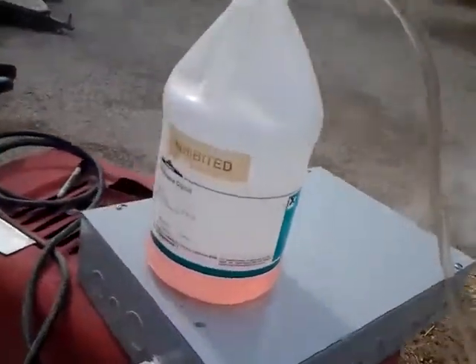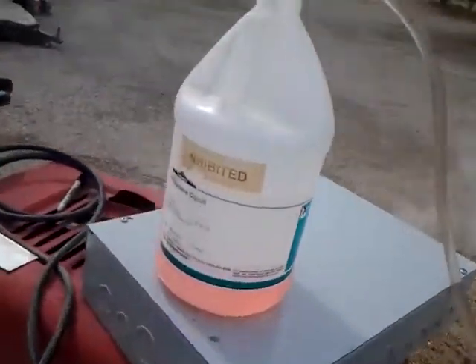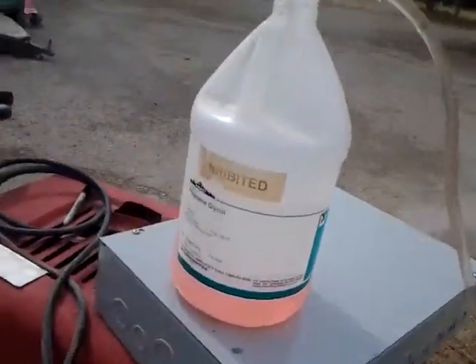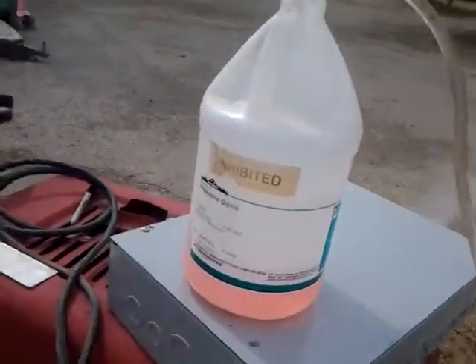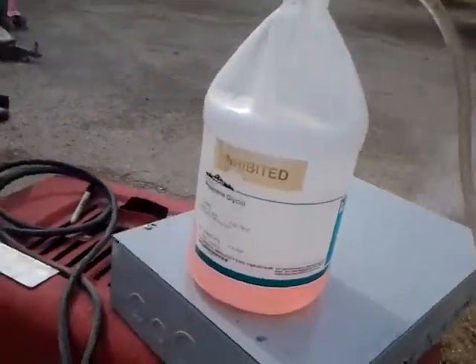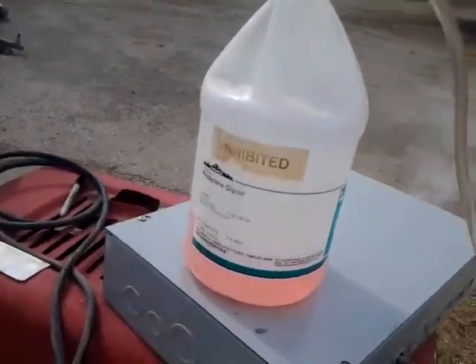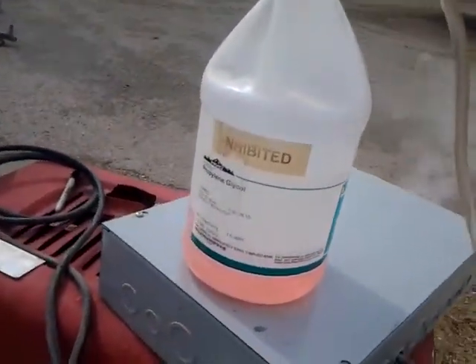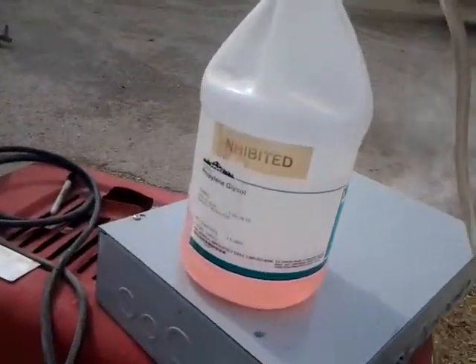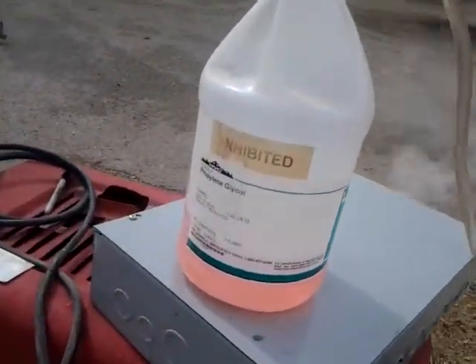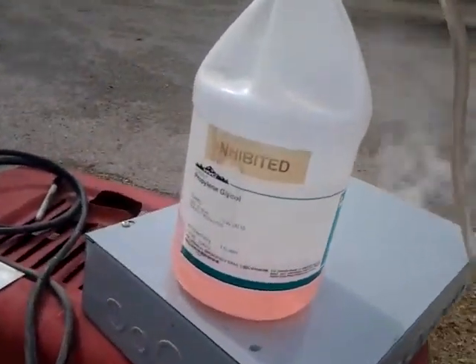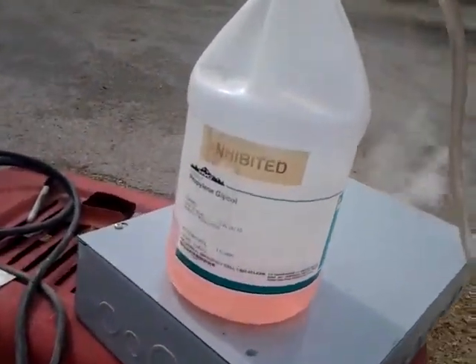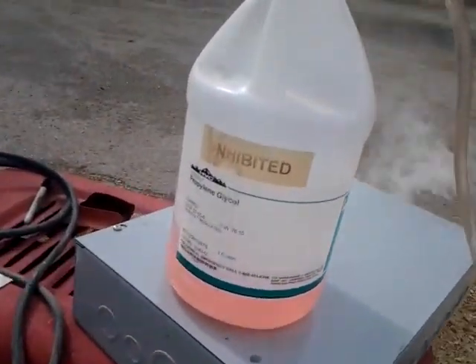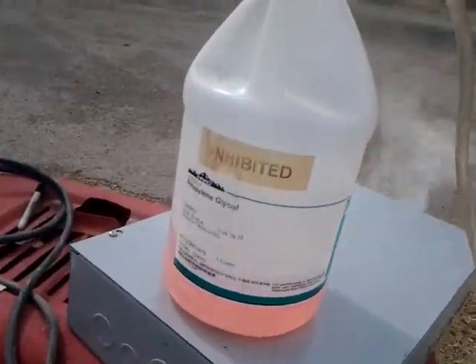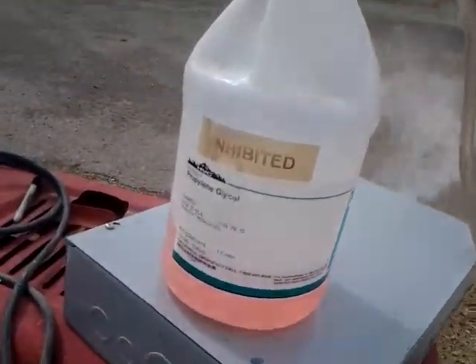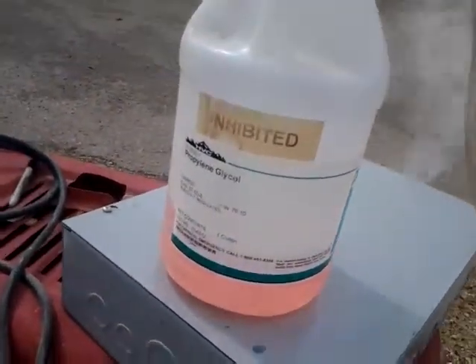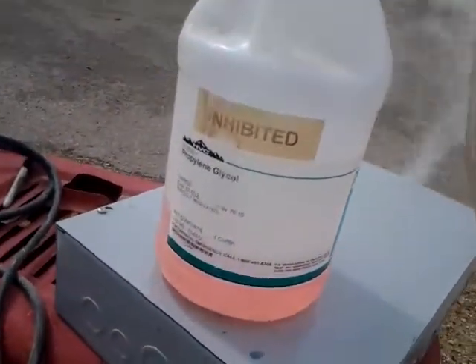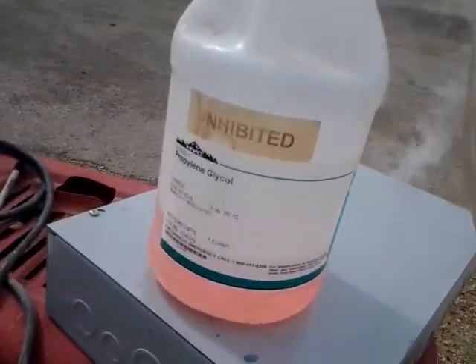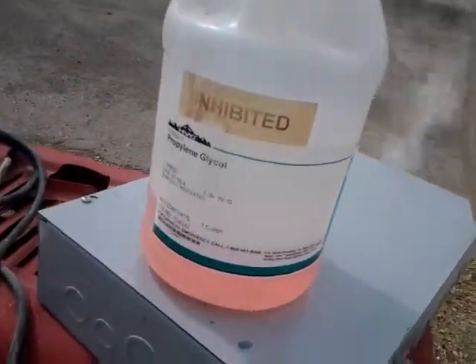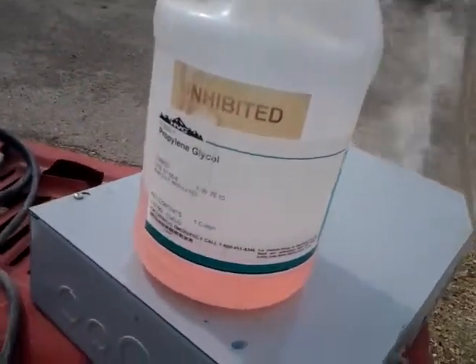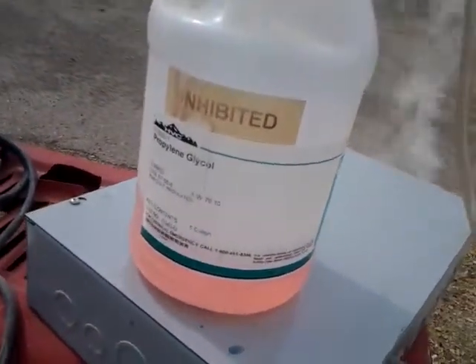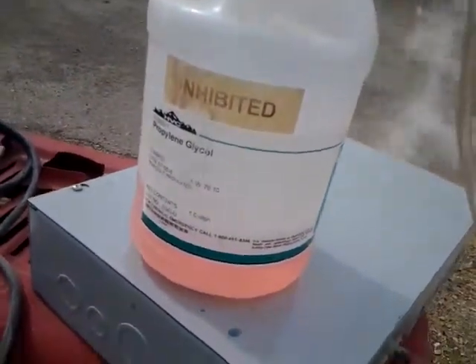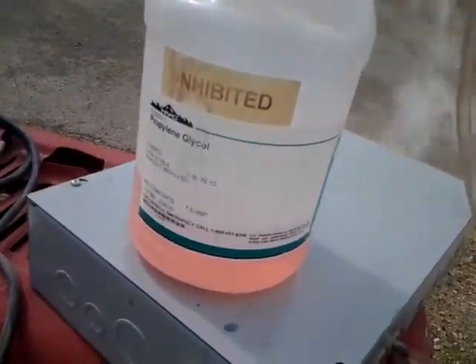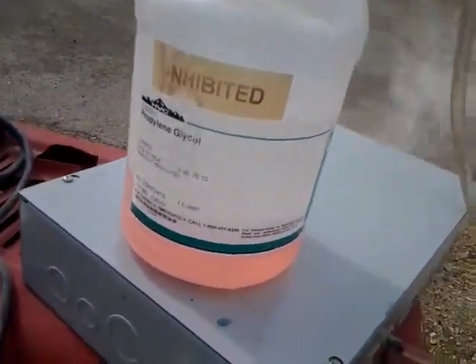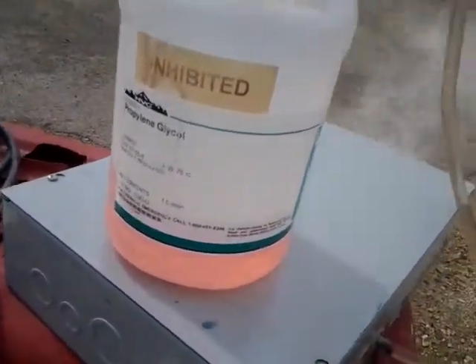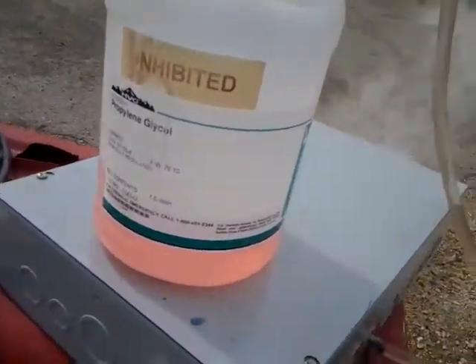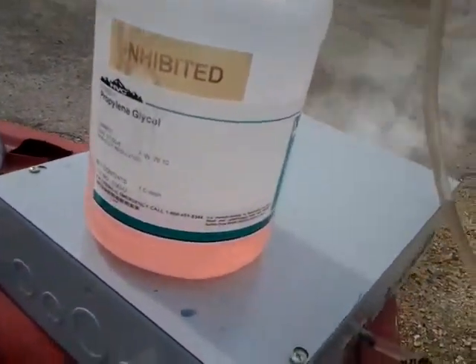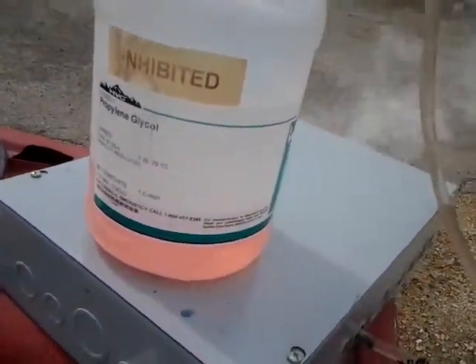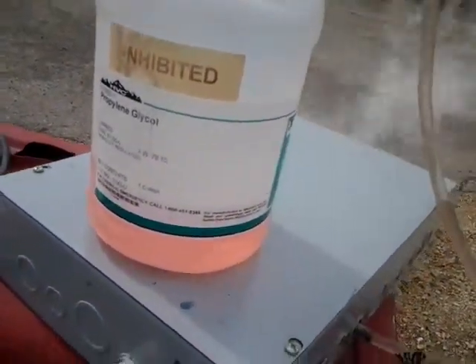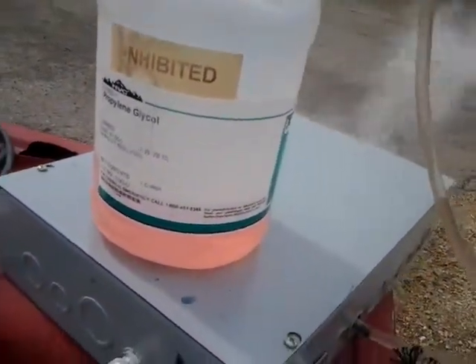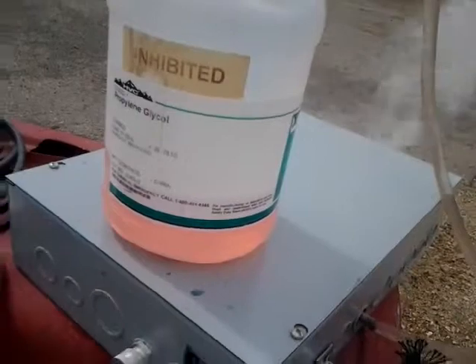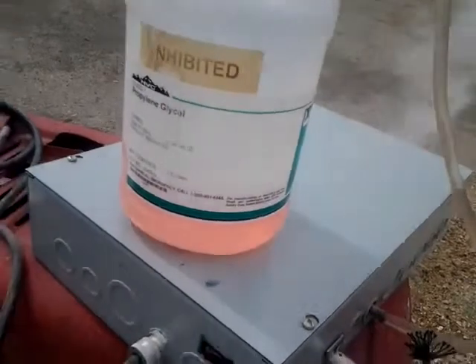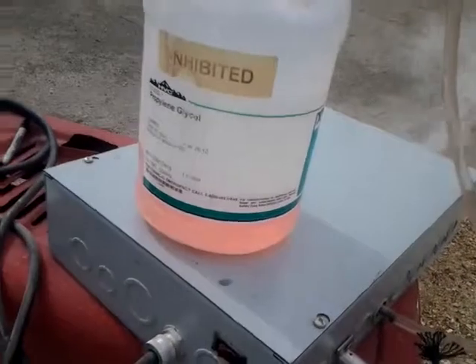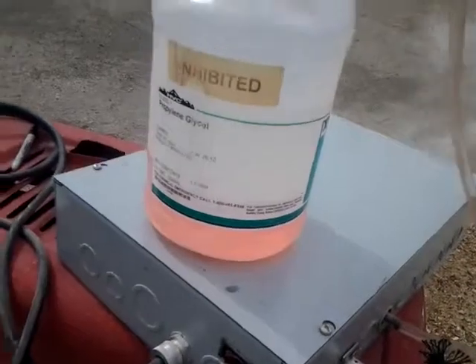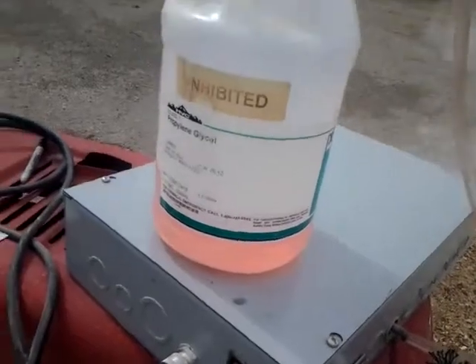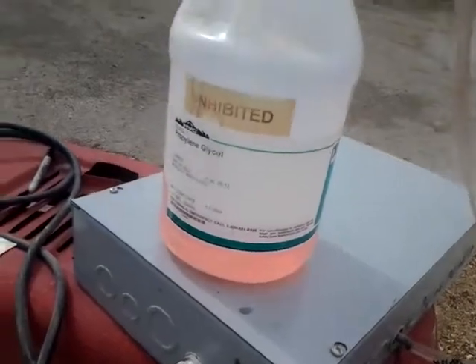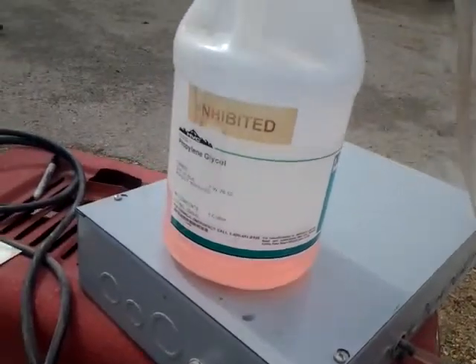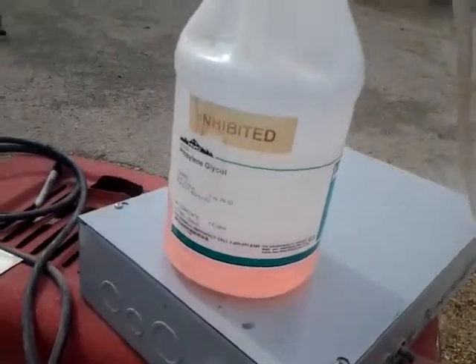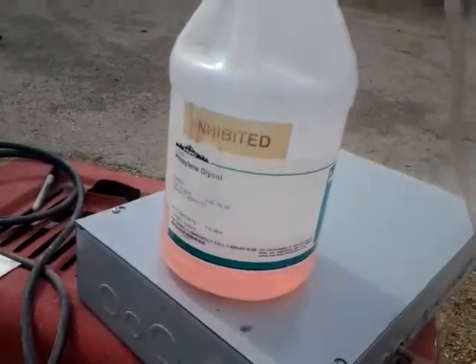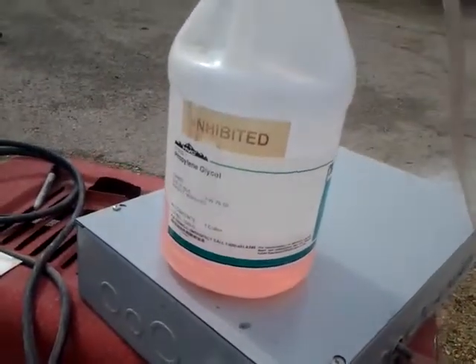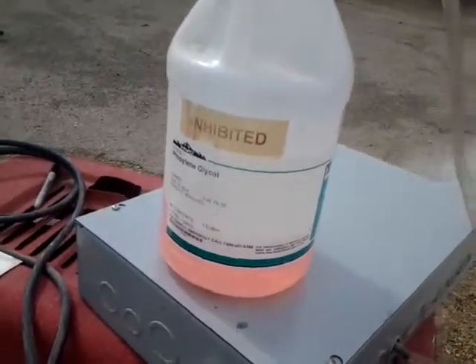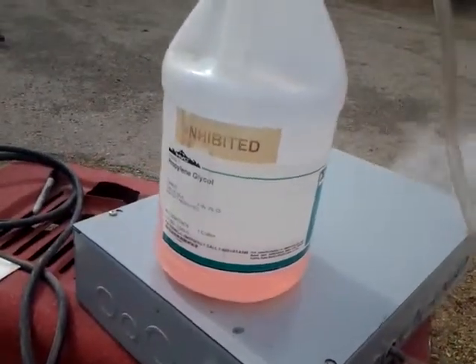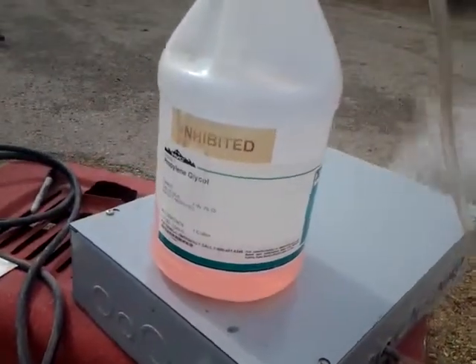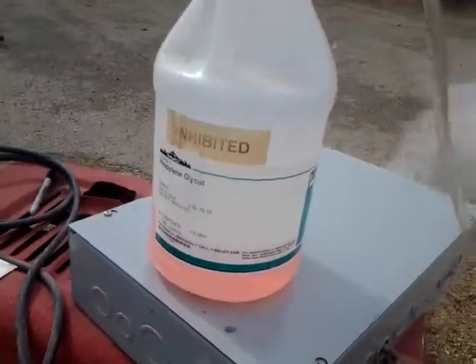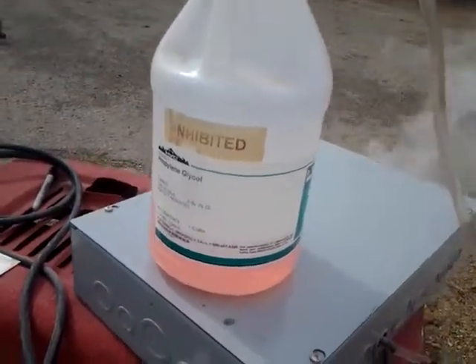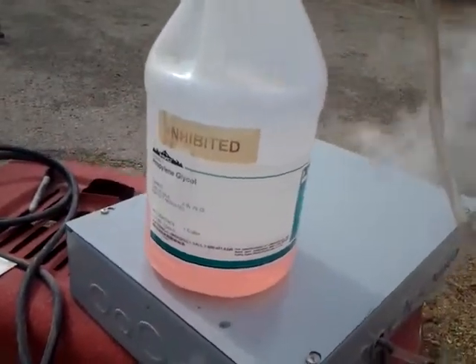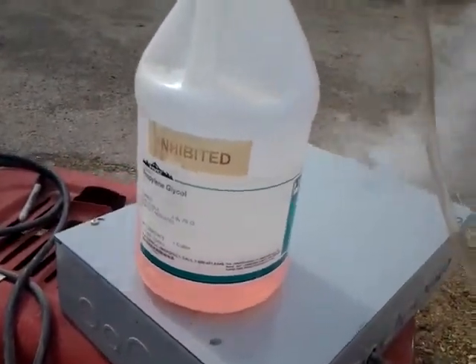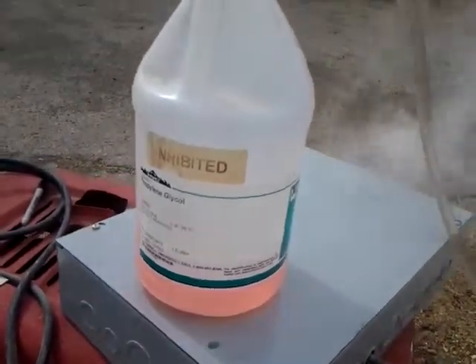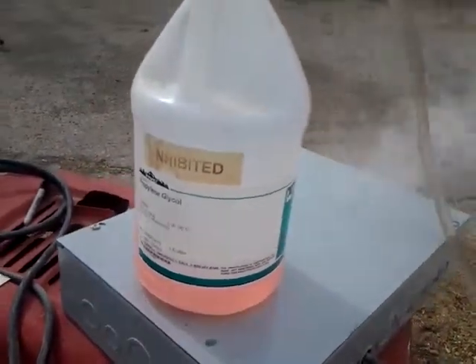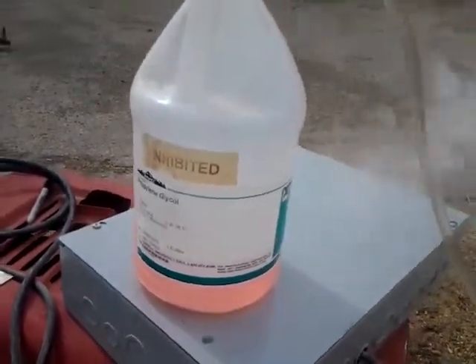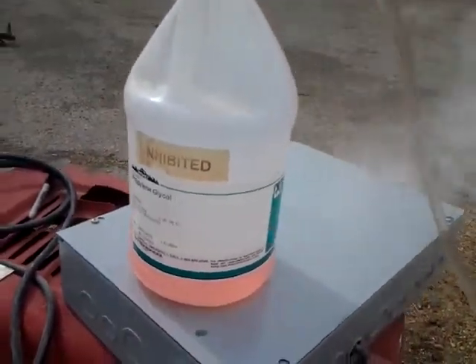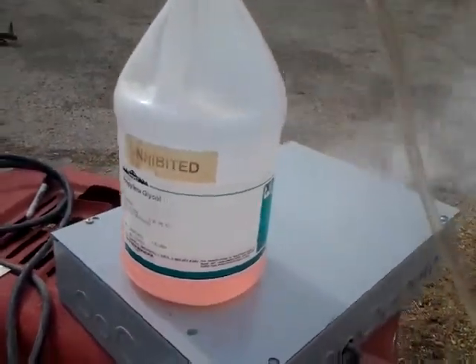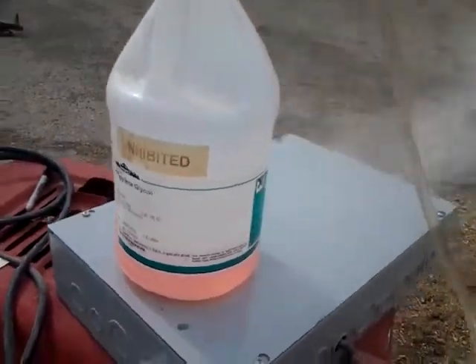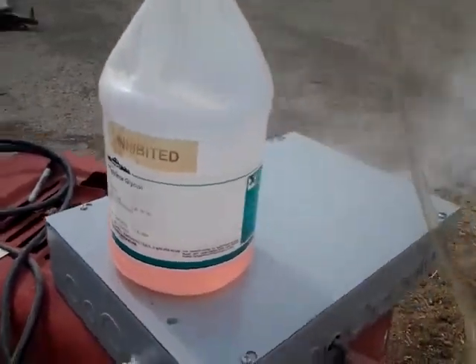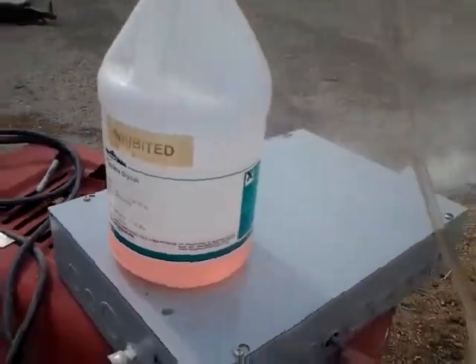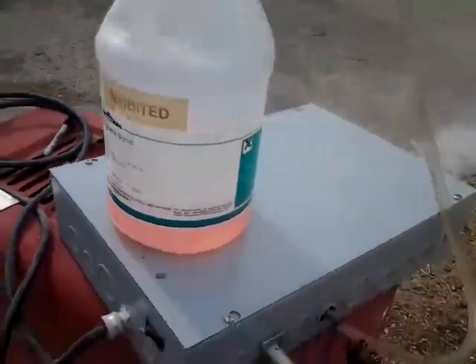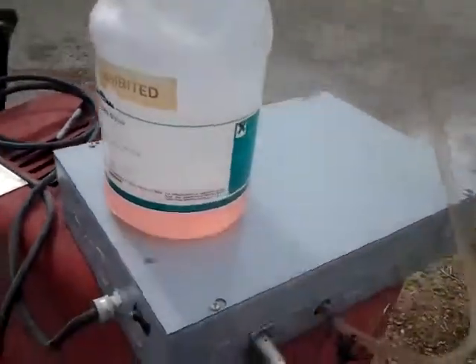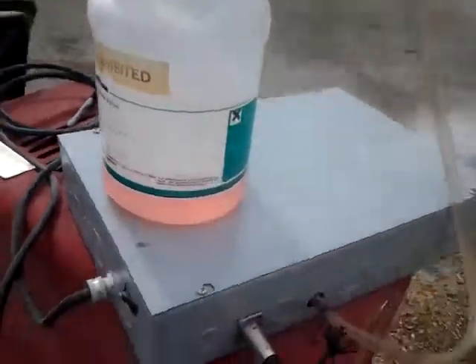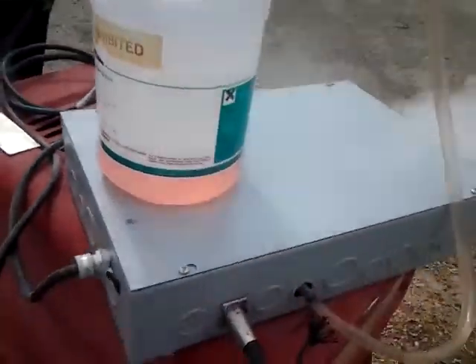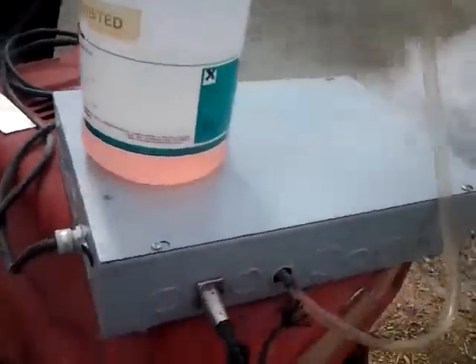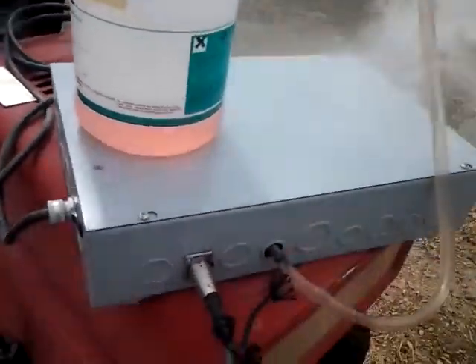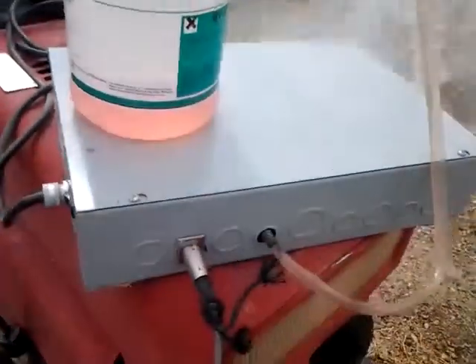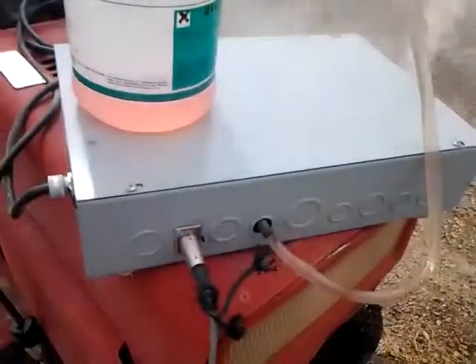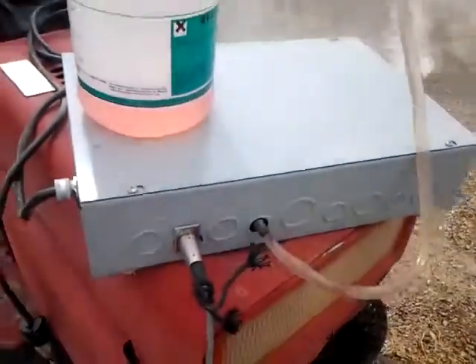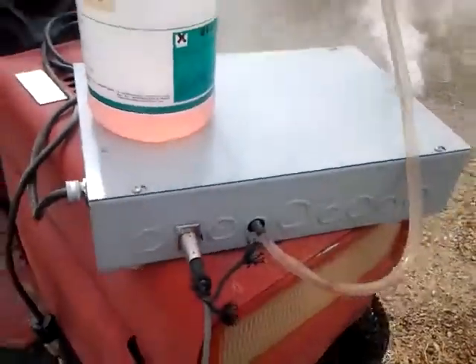I've got Propylene Glycol — it's got an inhibitor, hence the pink color — and some distilled water added to that to thin it out.